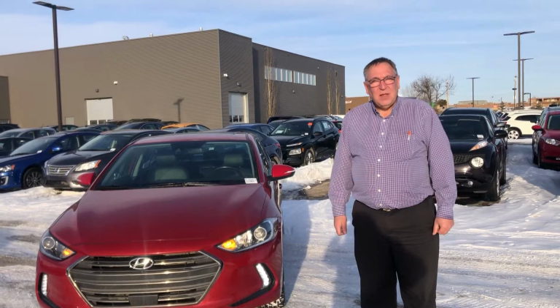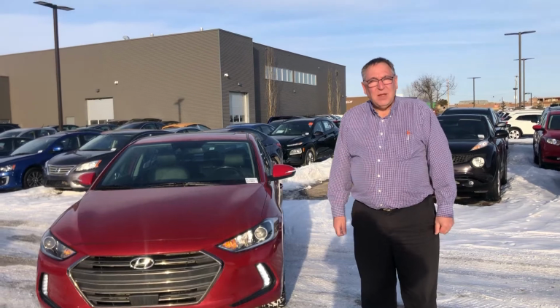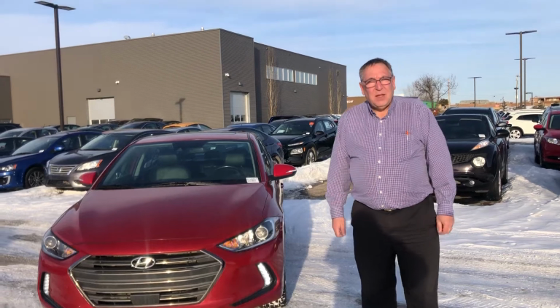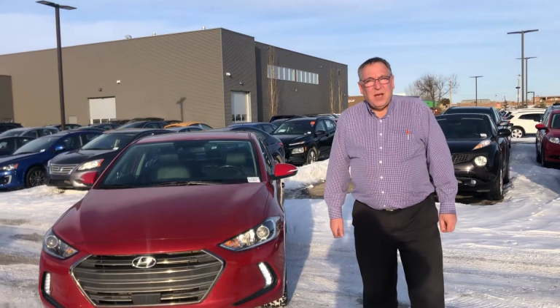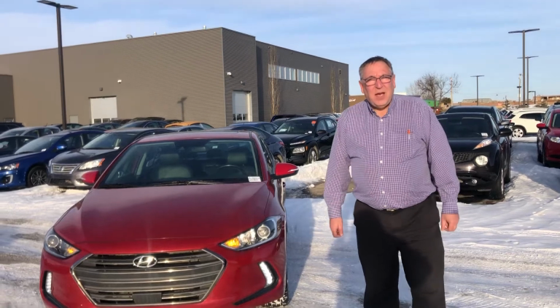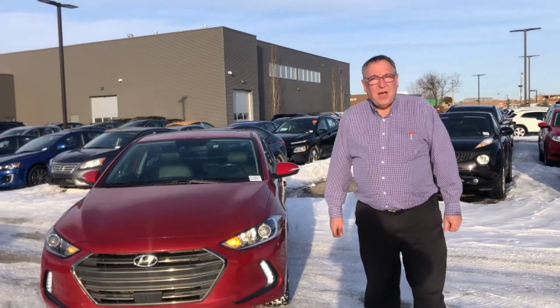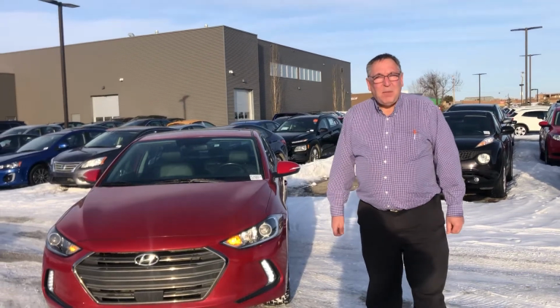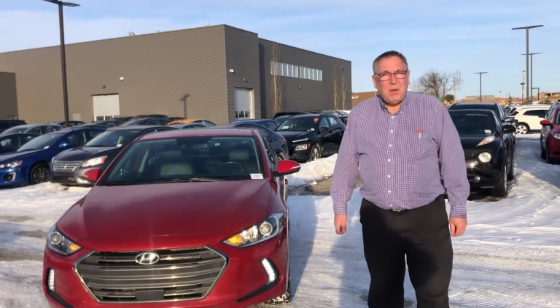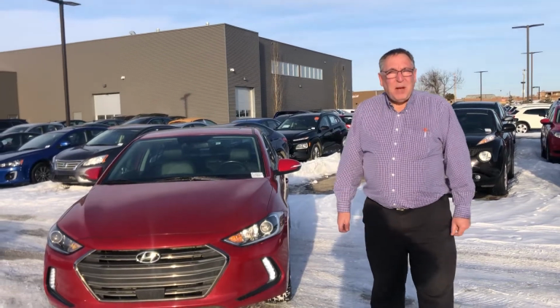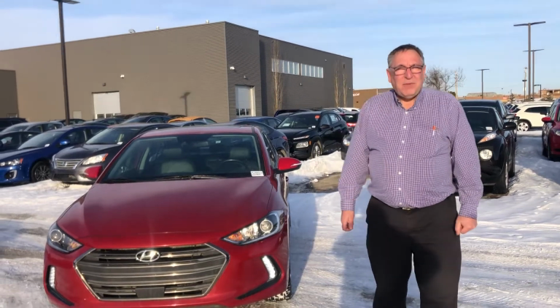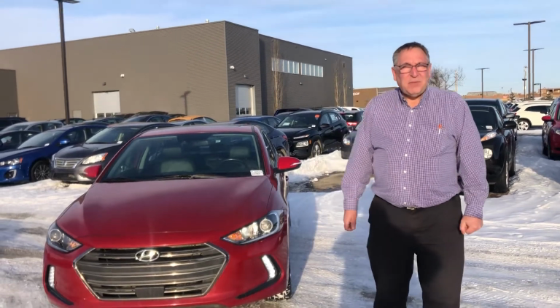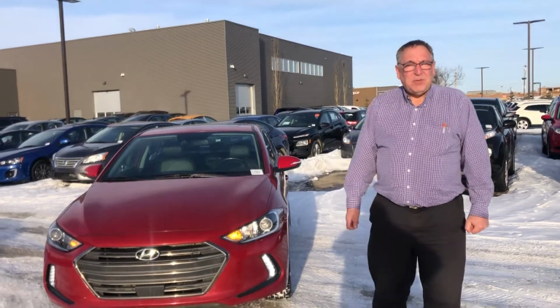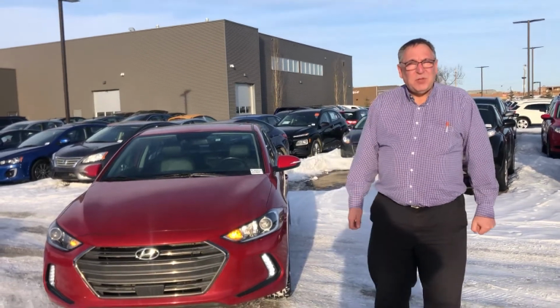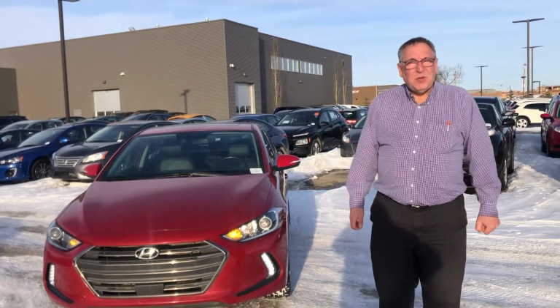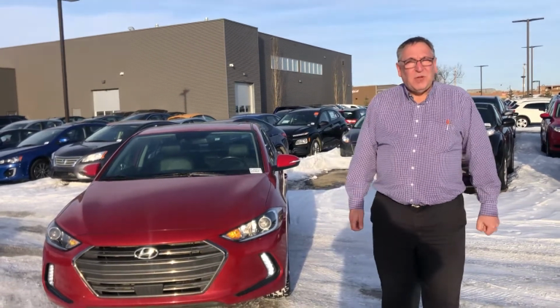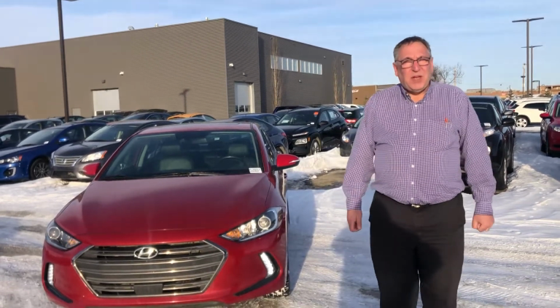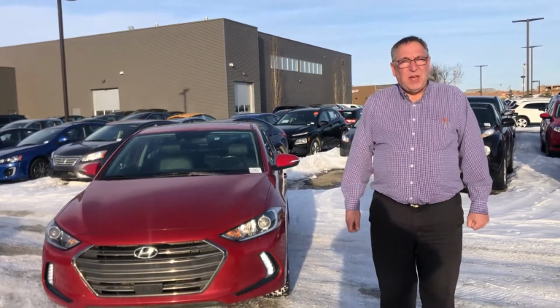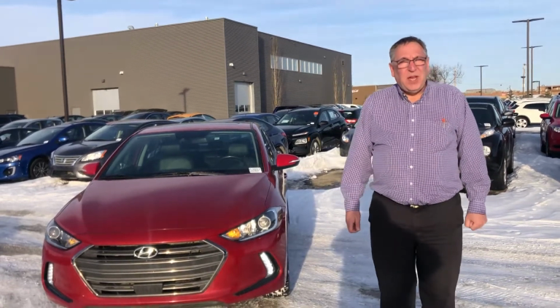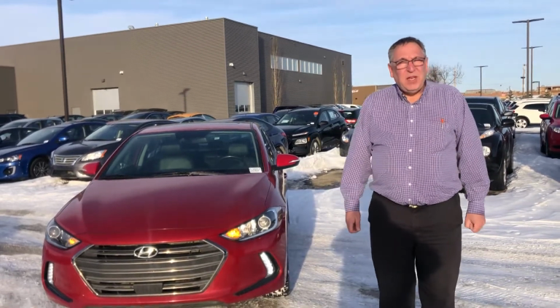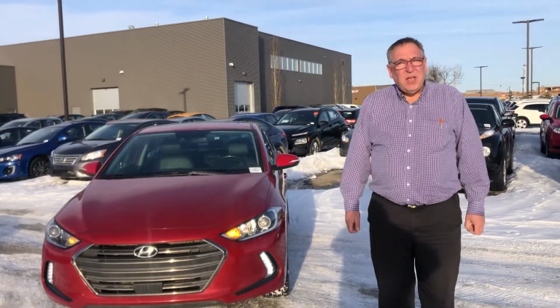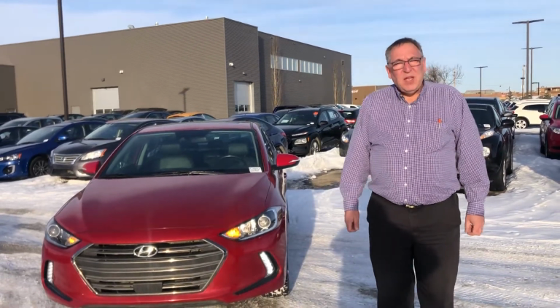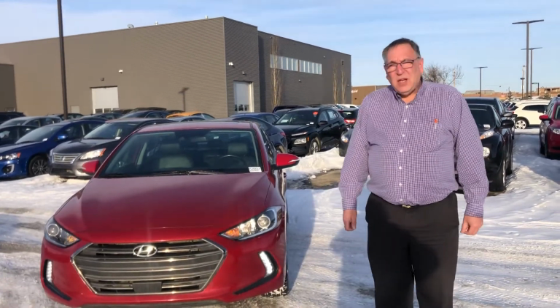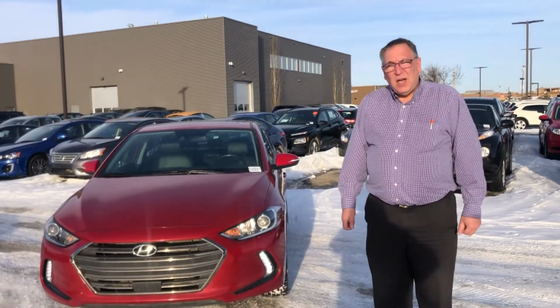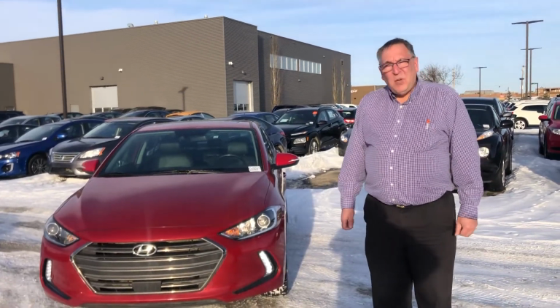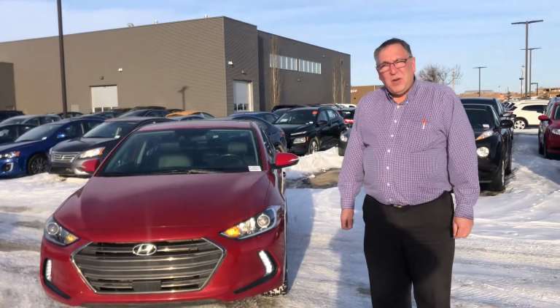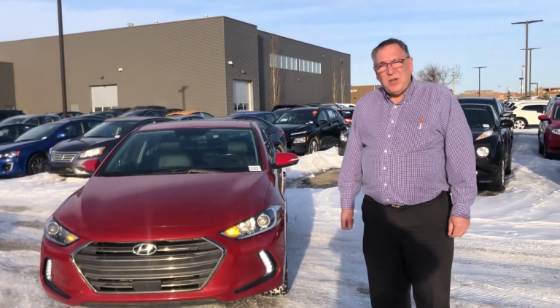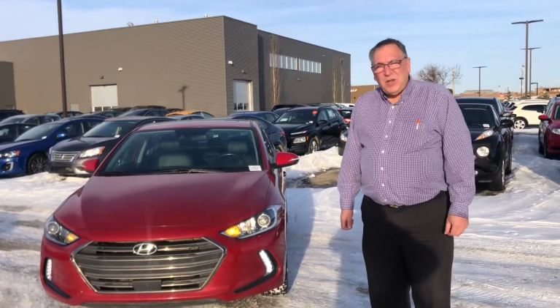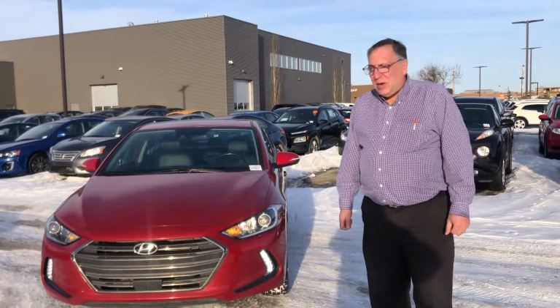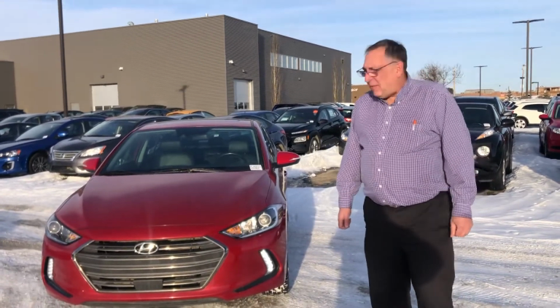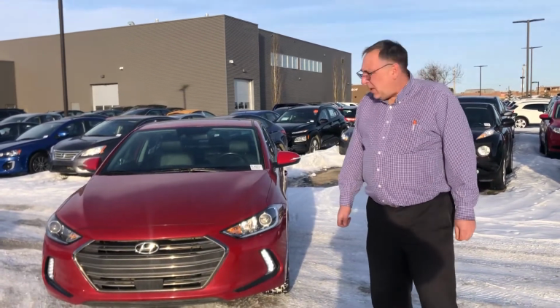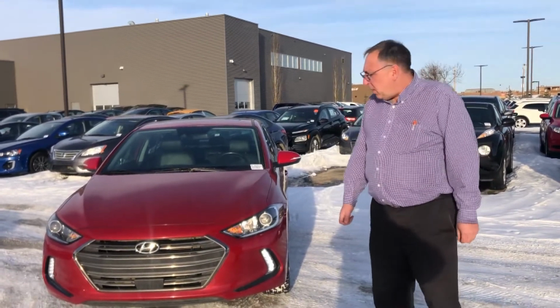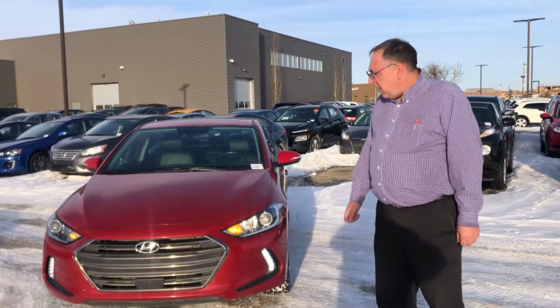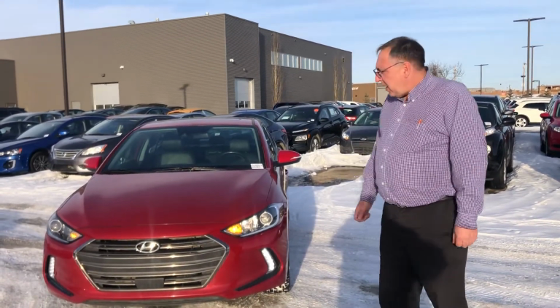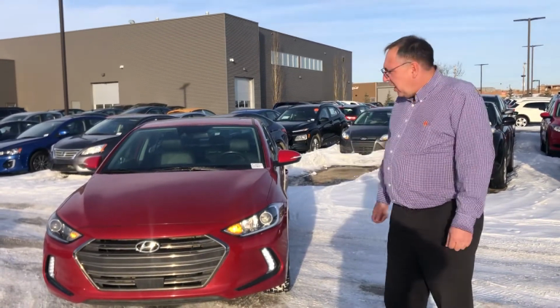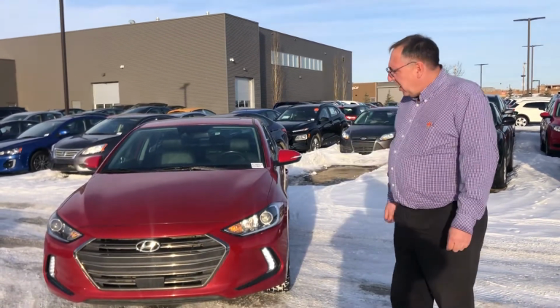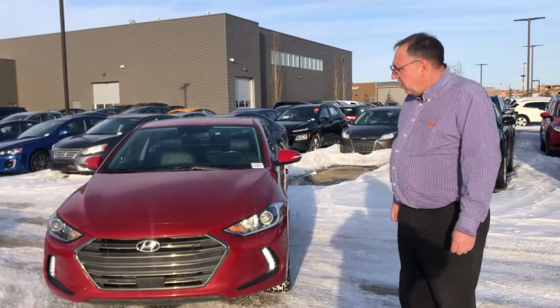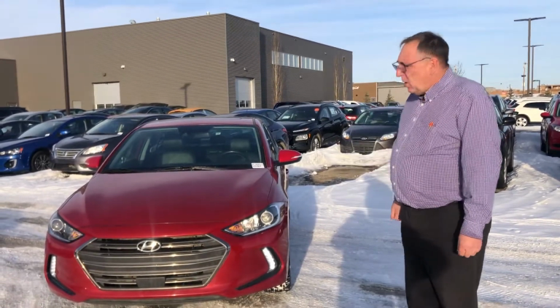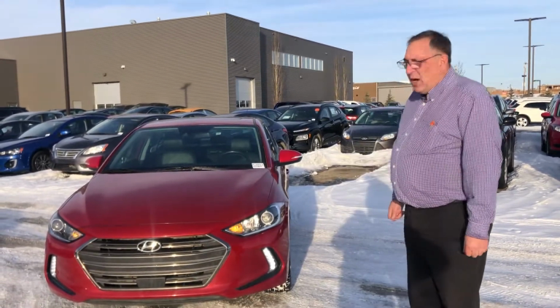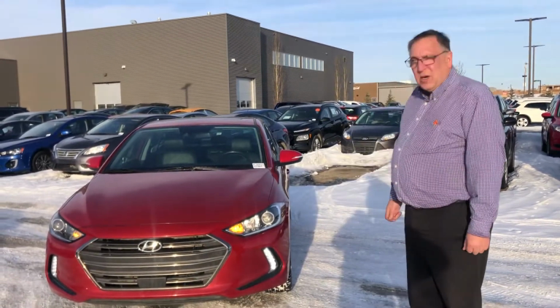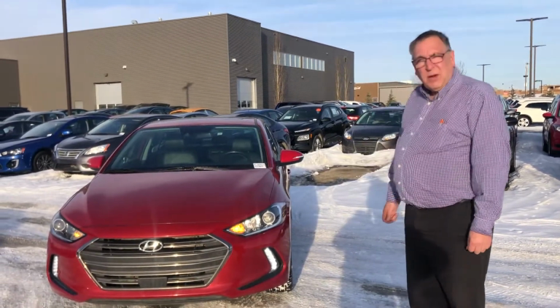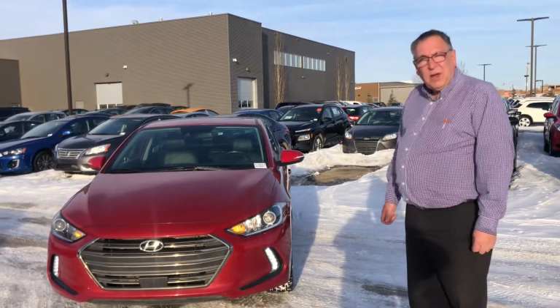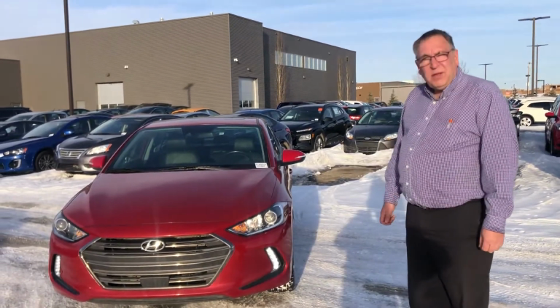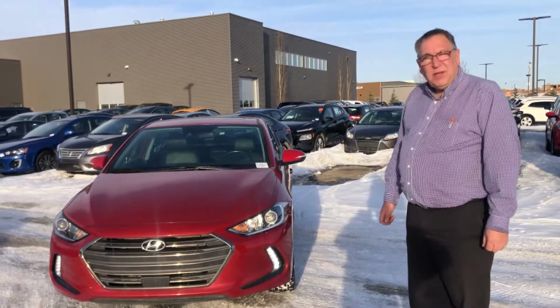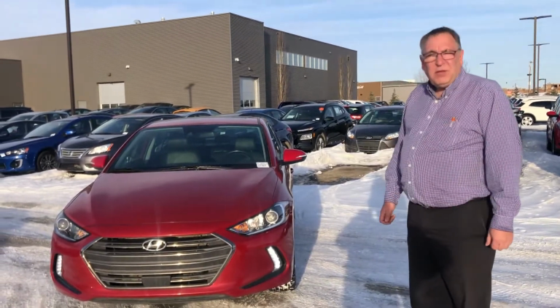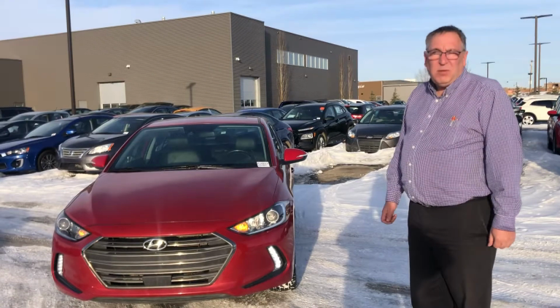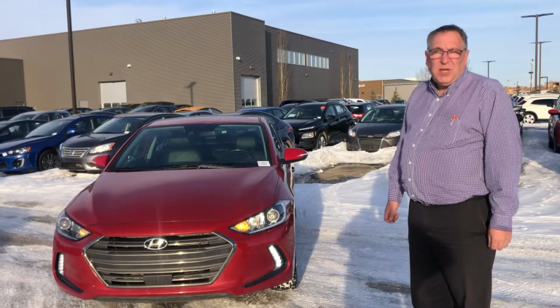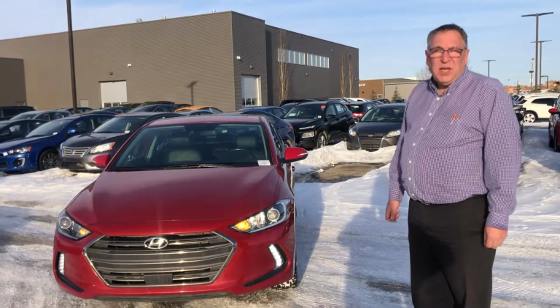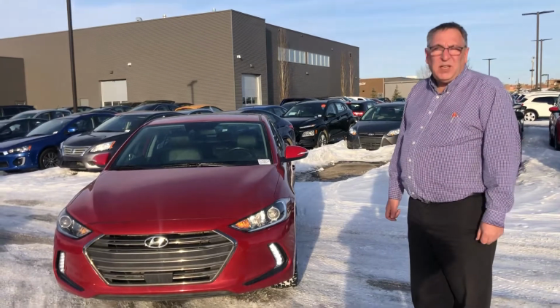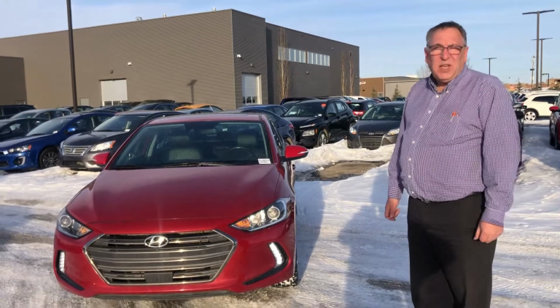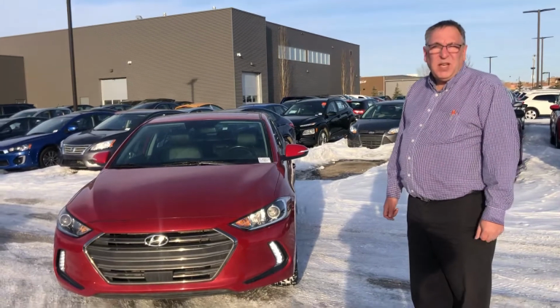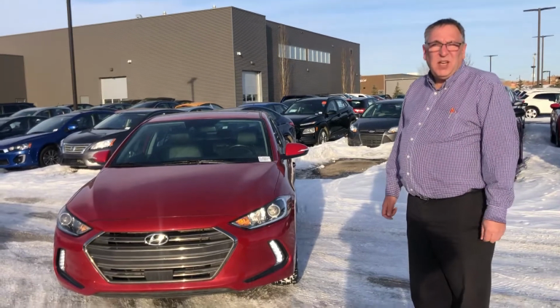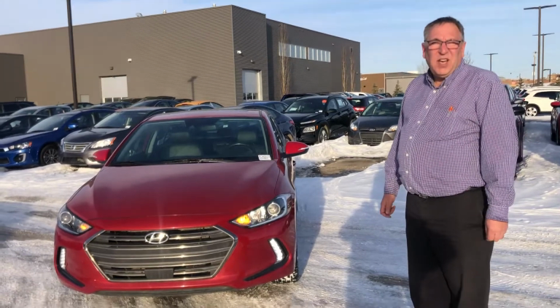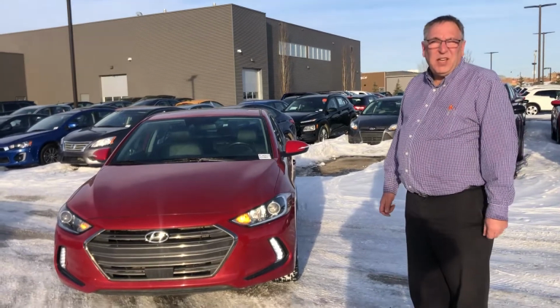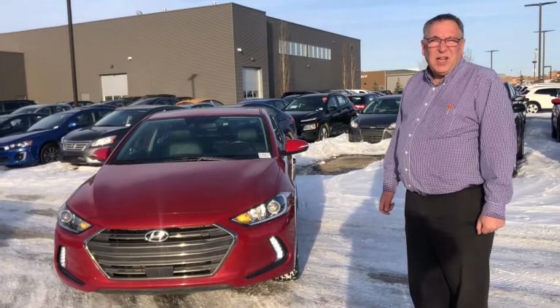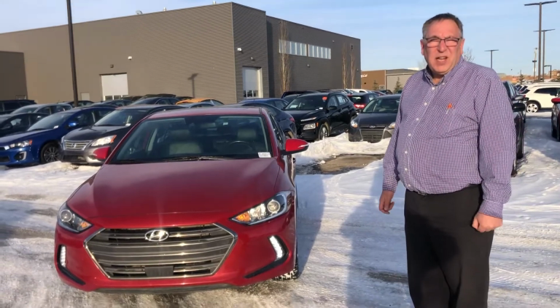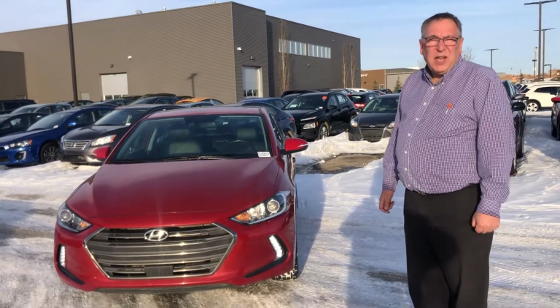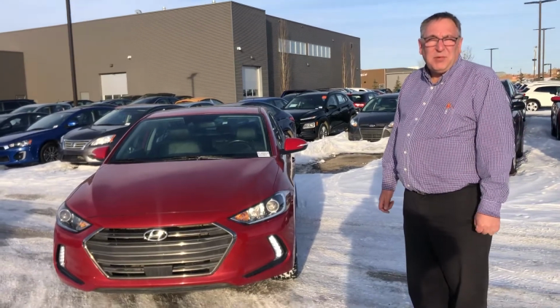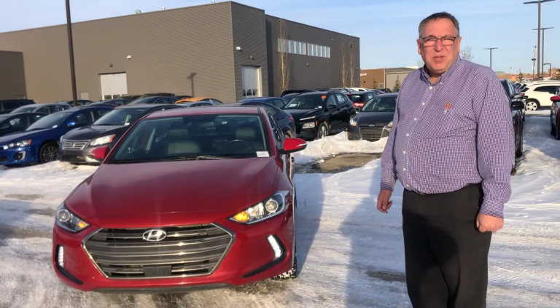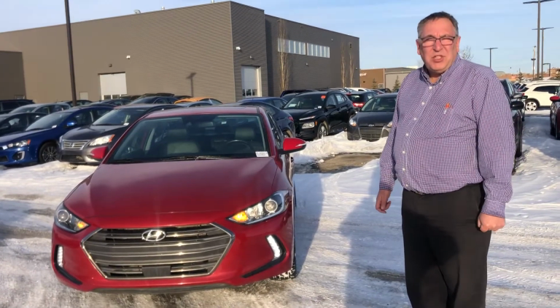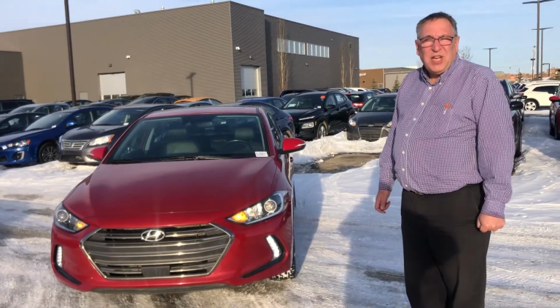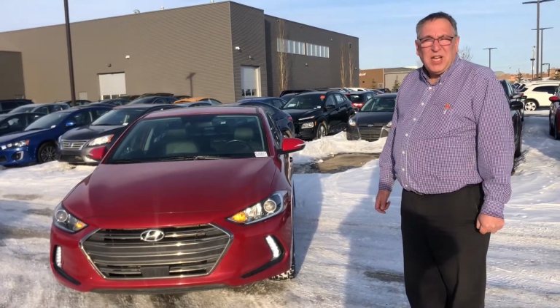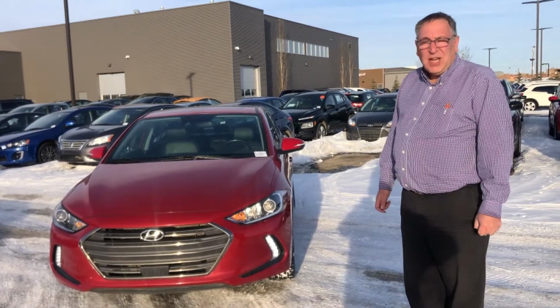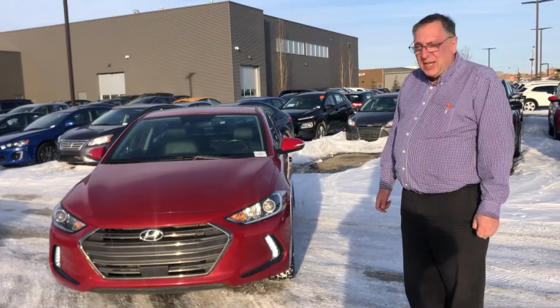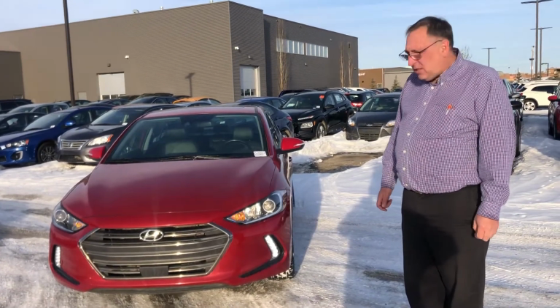Hi, I'm Bob from Spruce Grove Hyundai. I wanted to give you a quick walk around the 2018 Hyundai Elantra GLS.